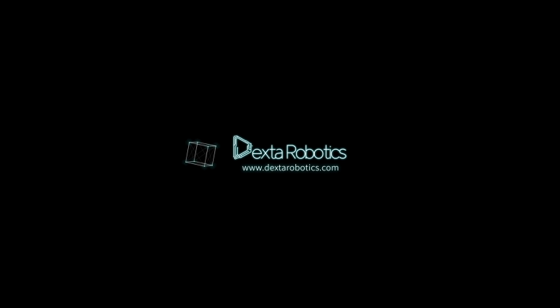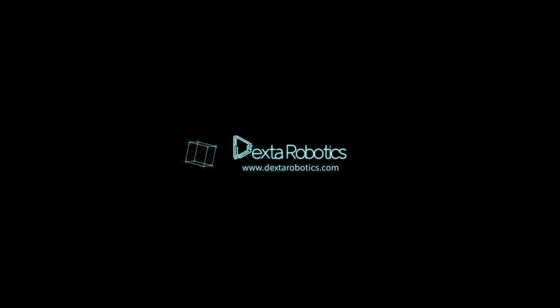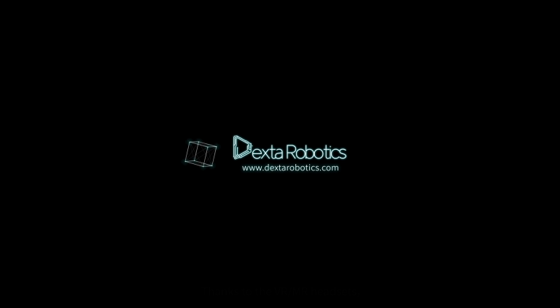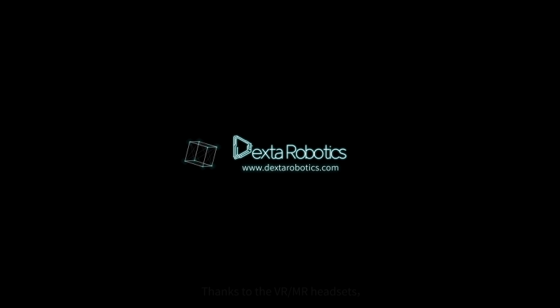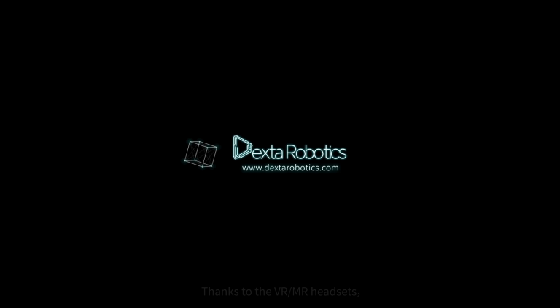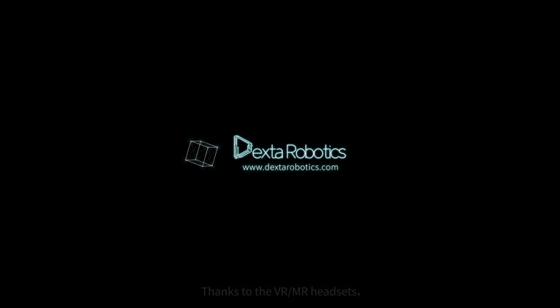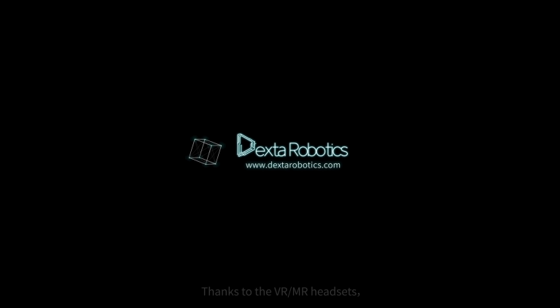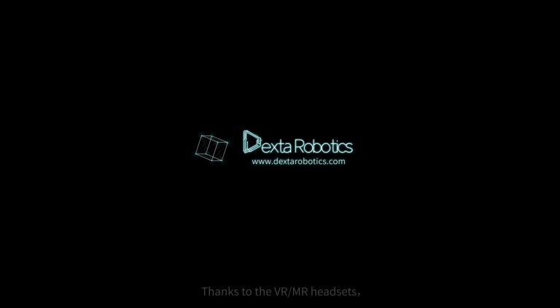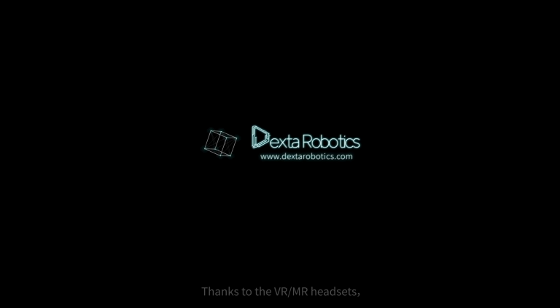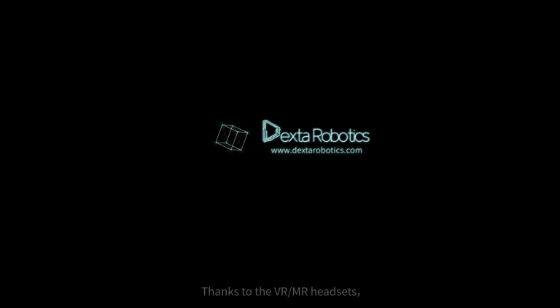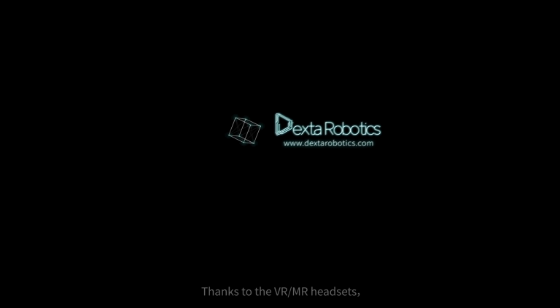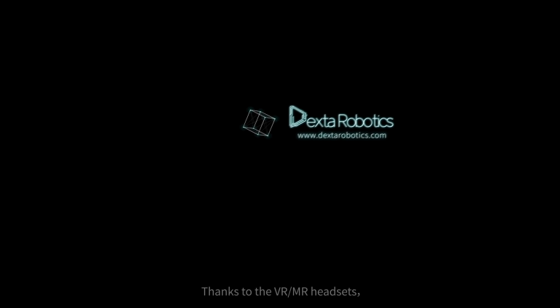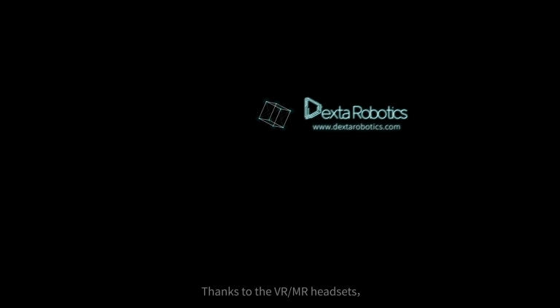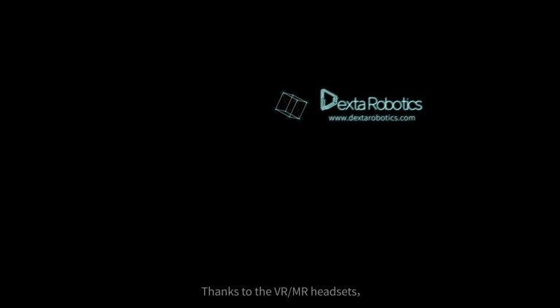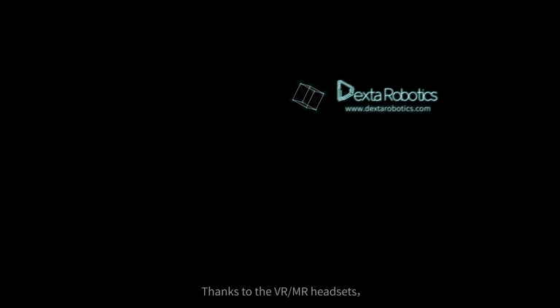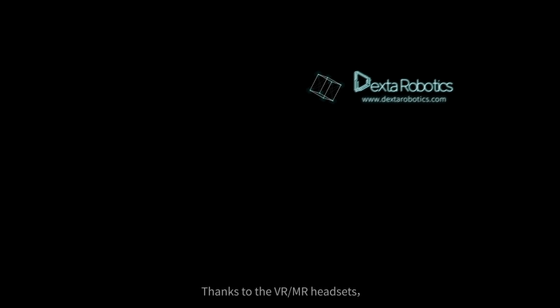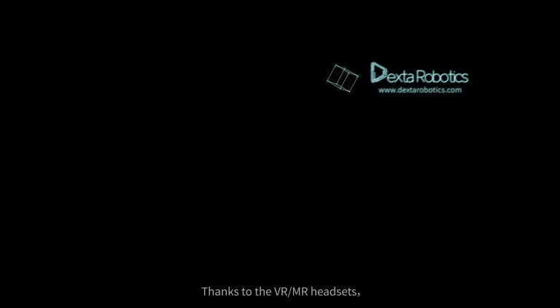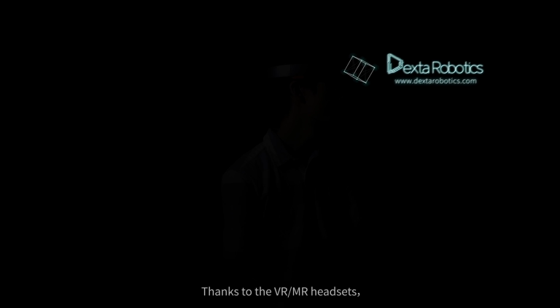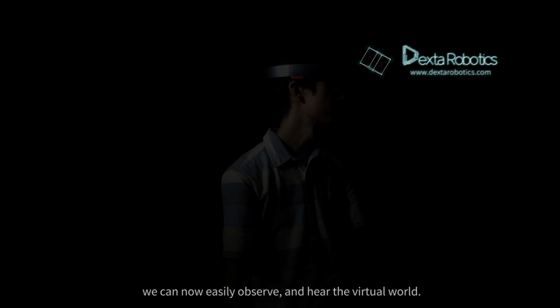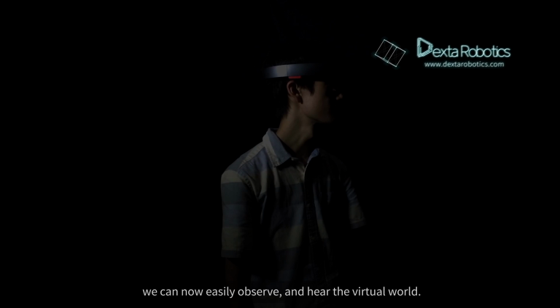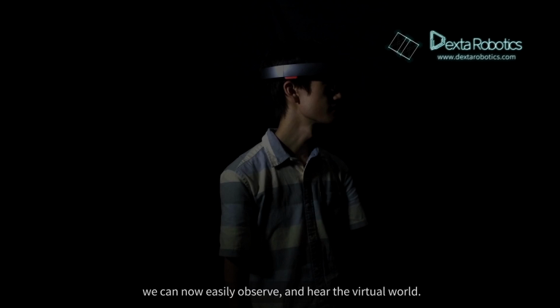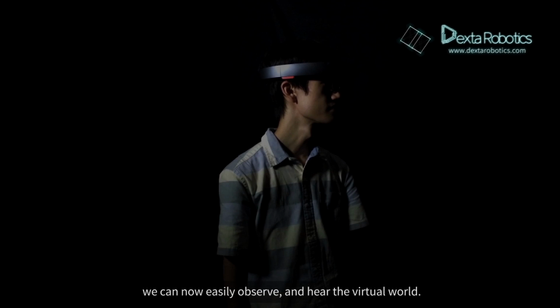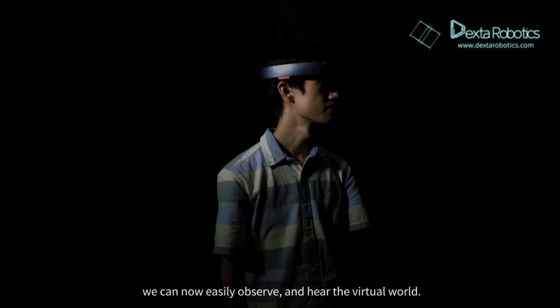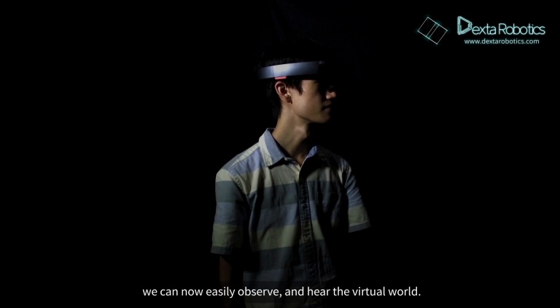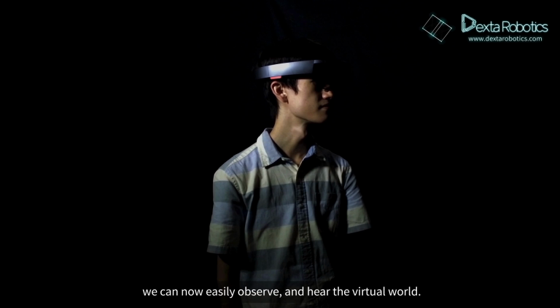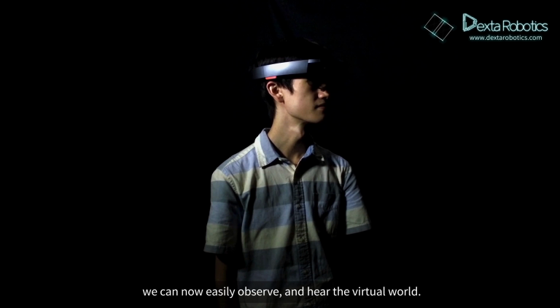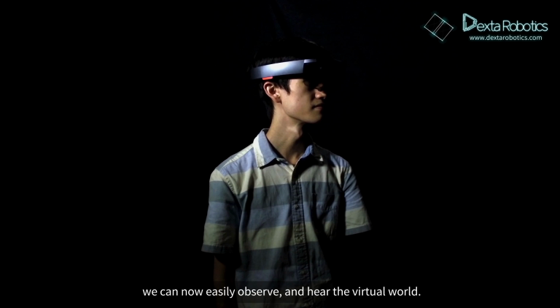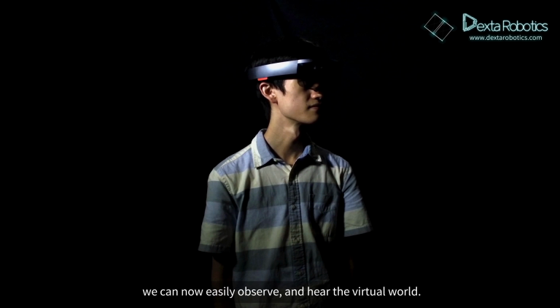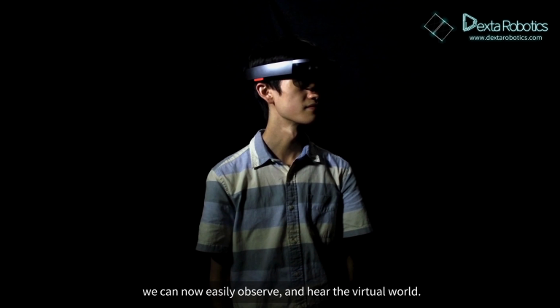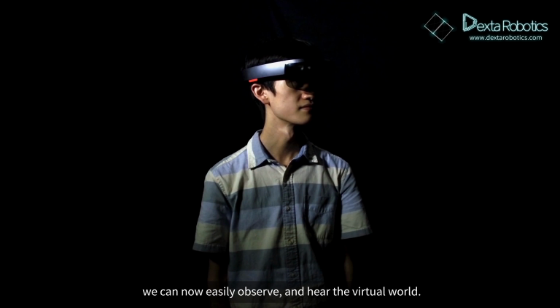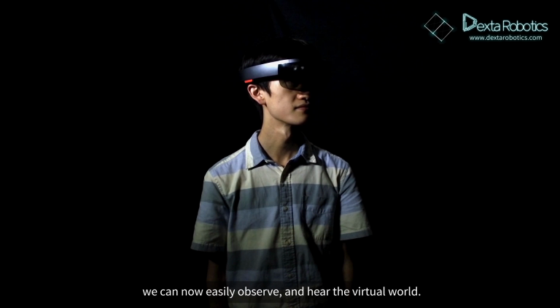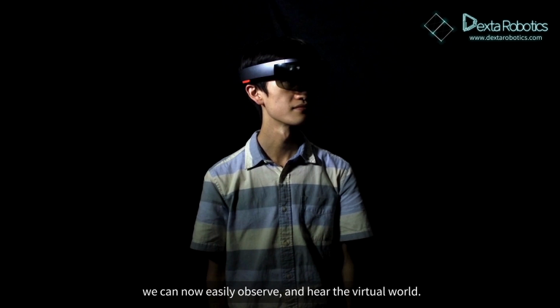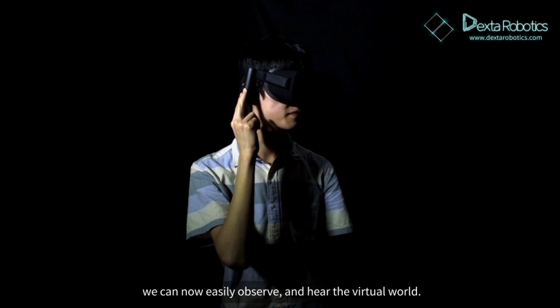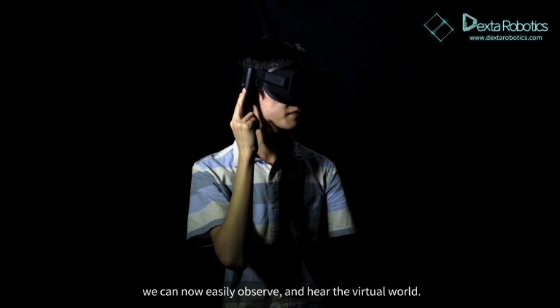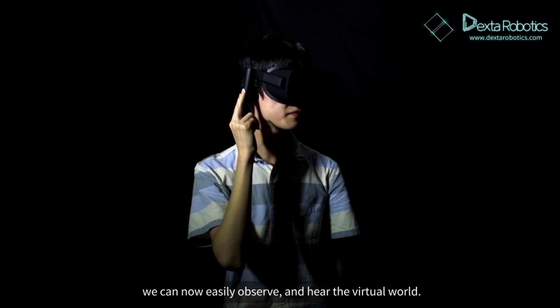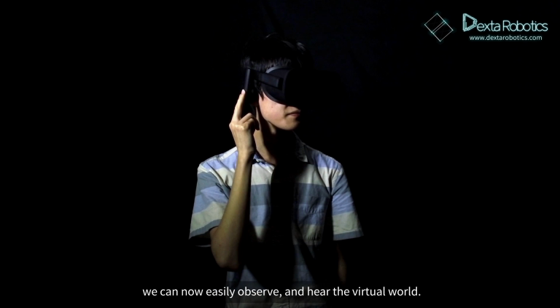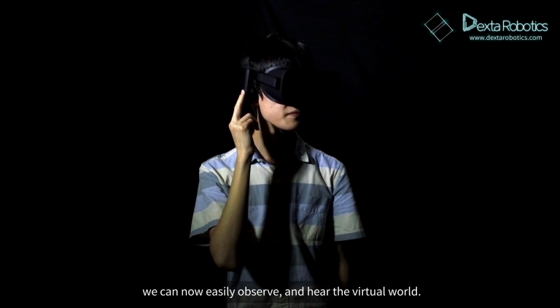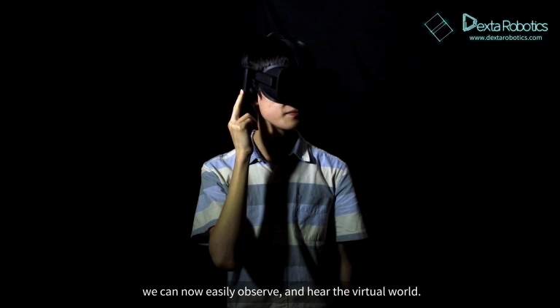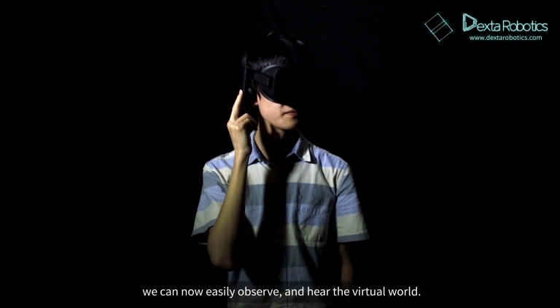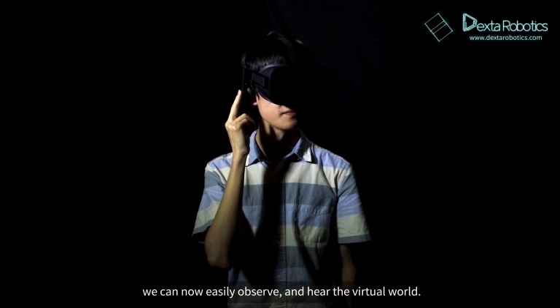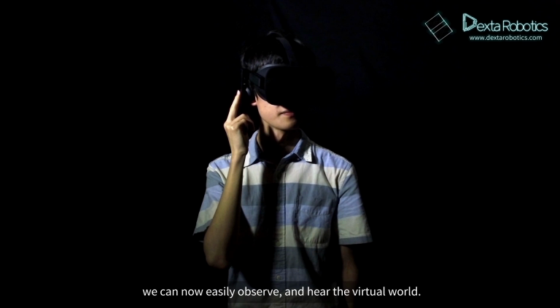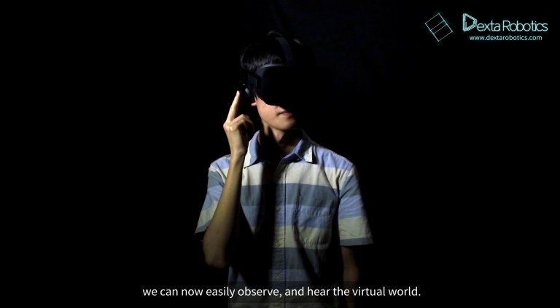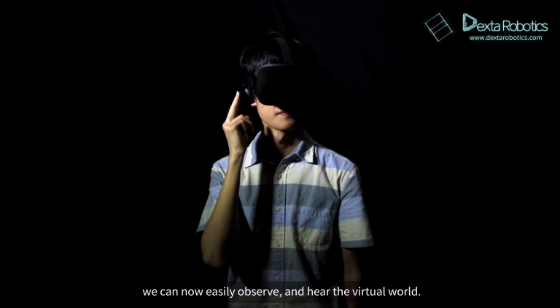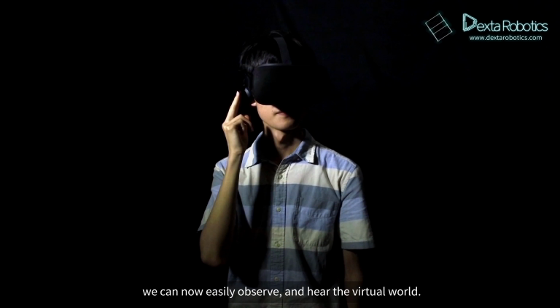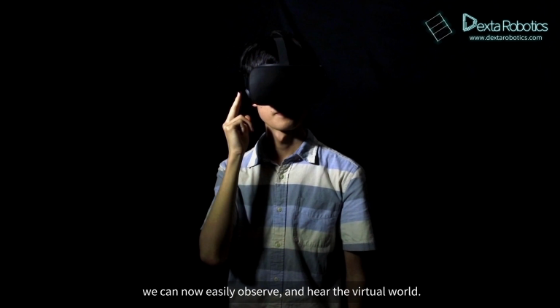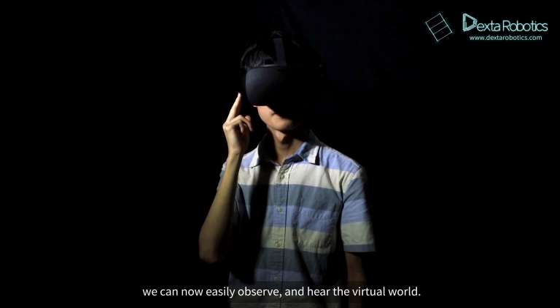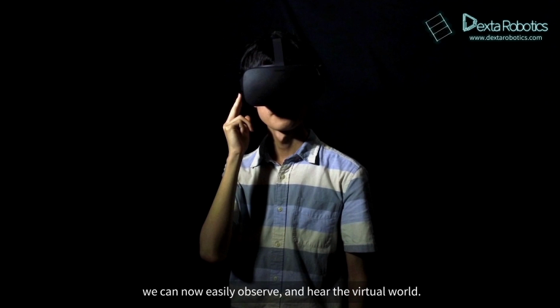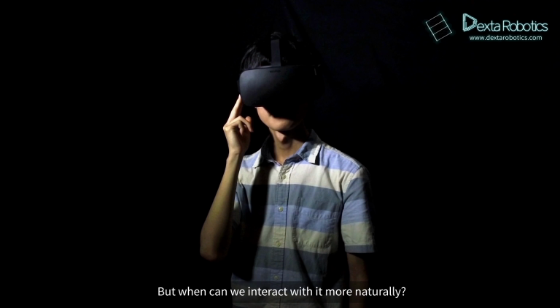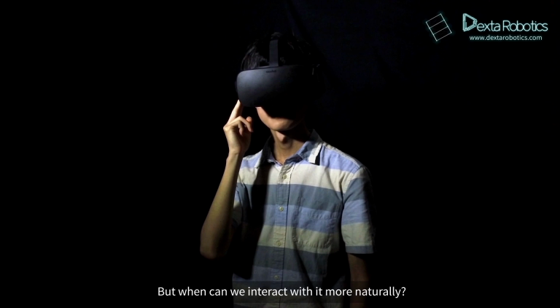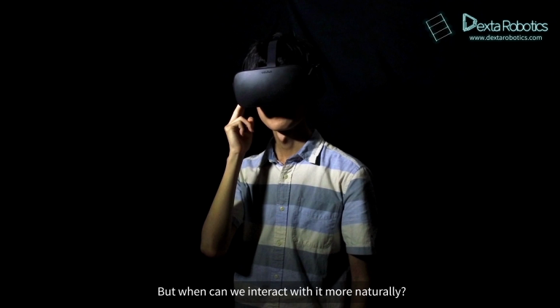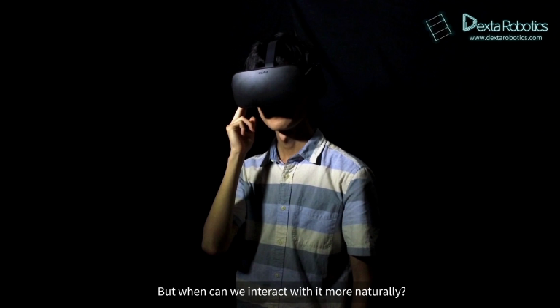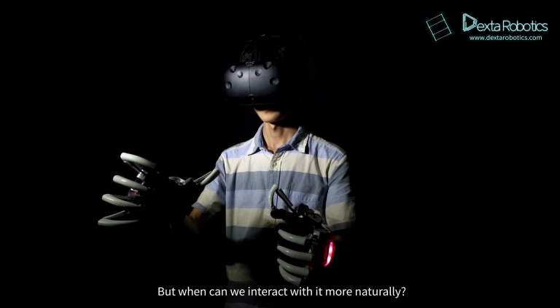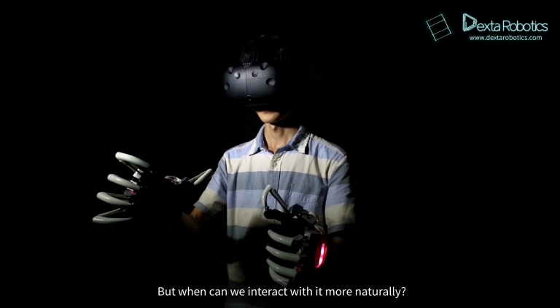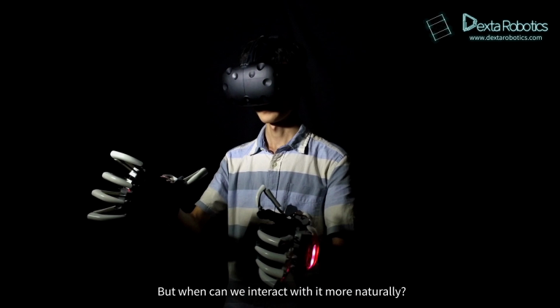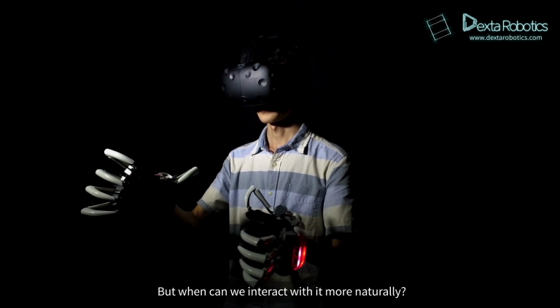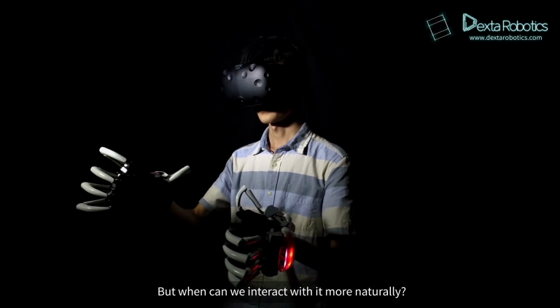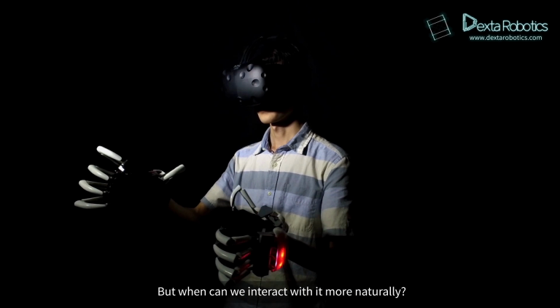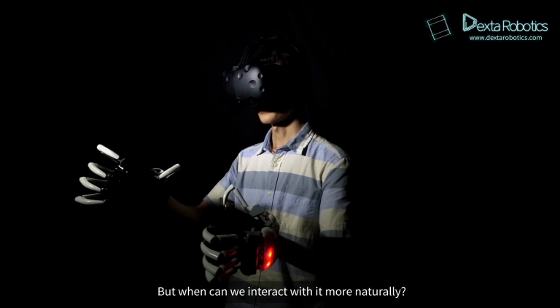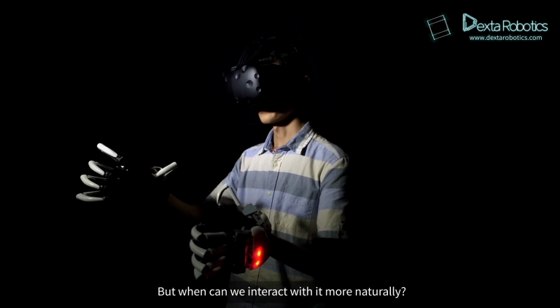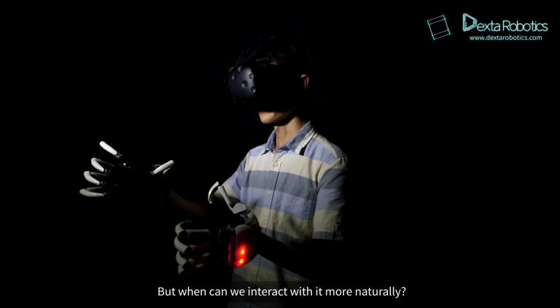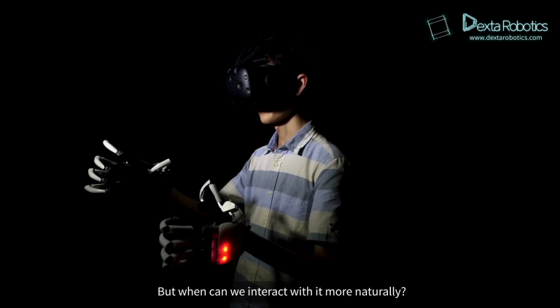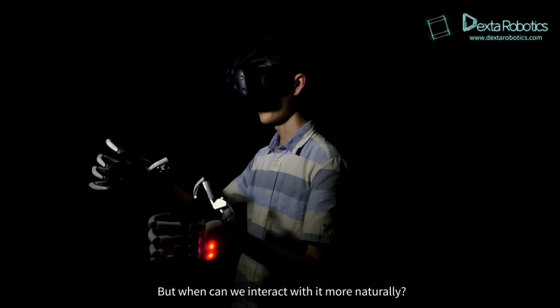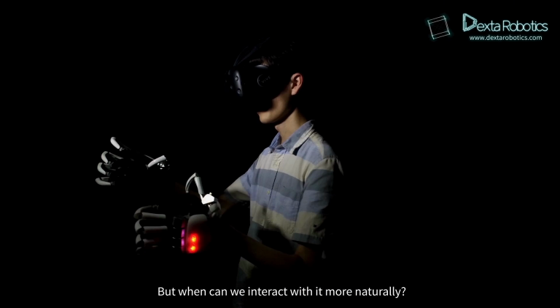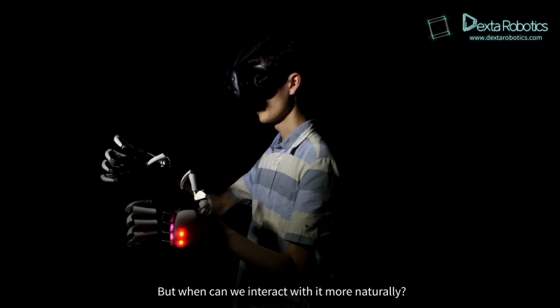Thanks to the VR/MR headsets, we can now easily observe and hear the virtual world. But when can we interact with it more naturally?